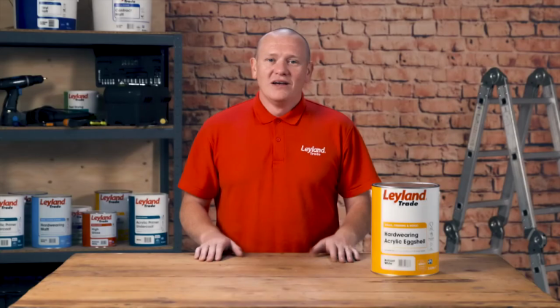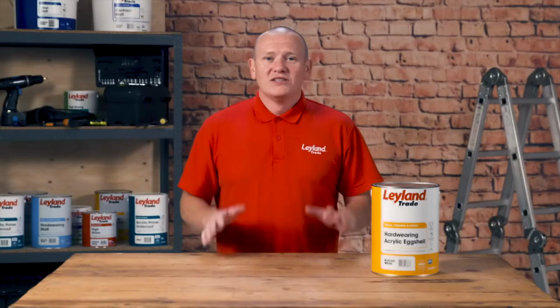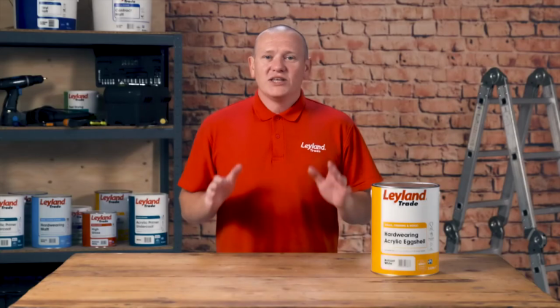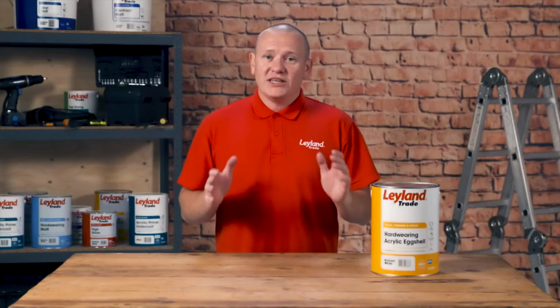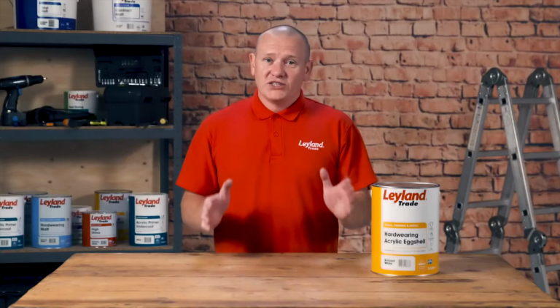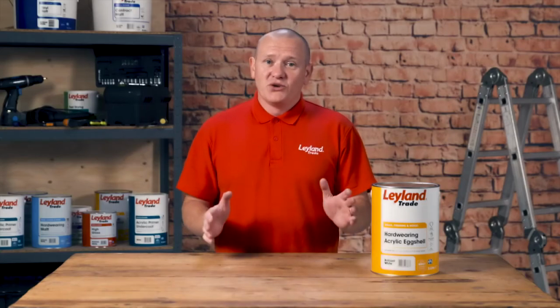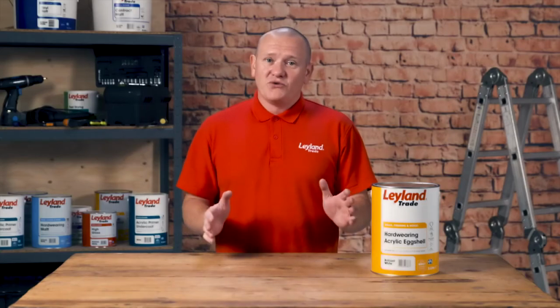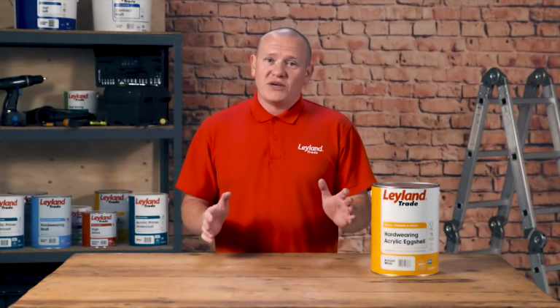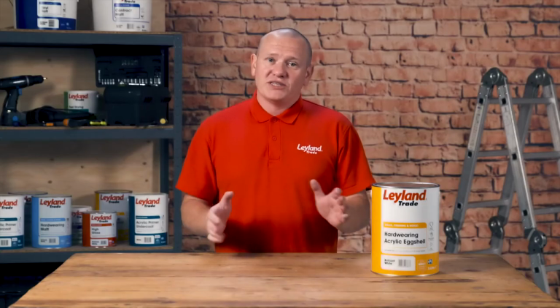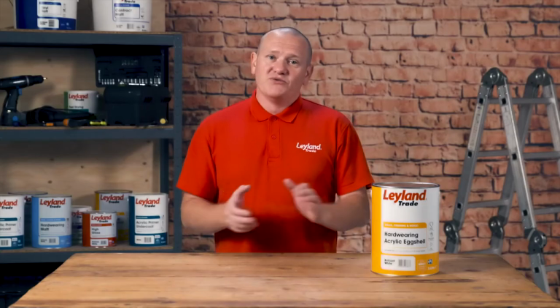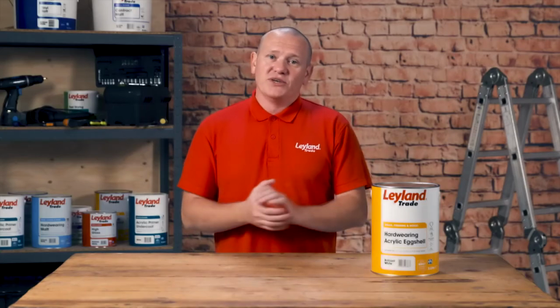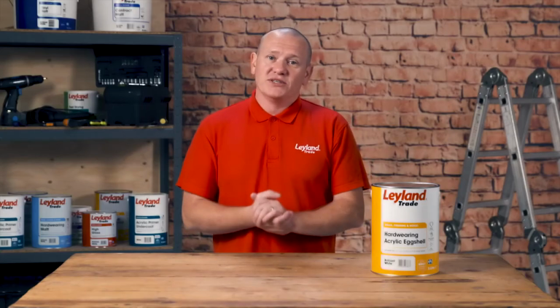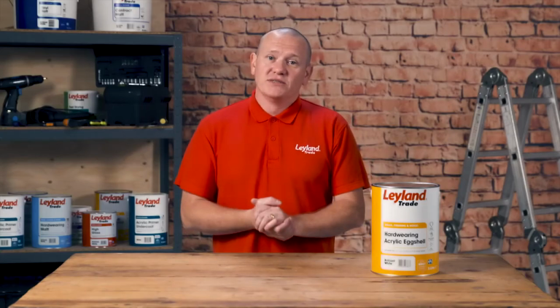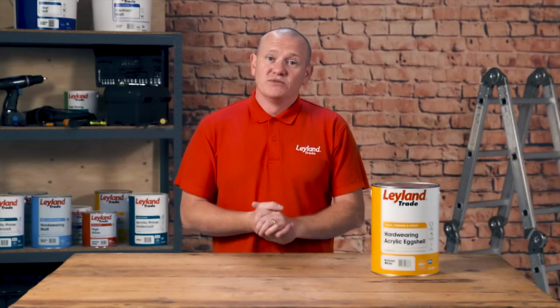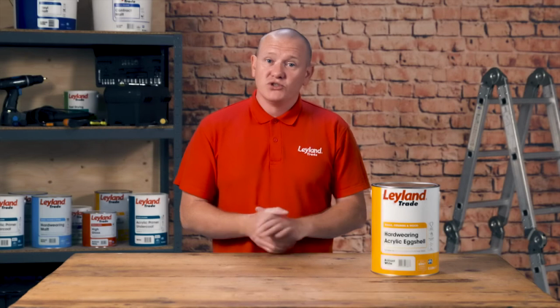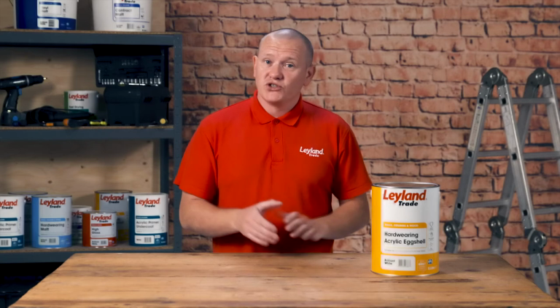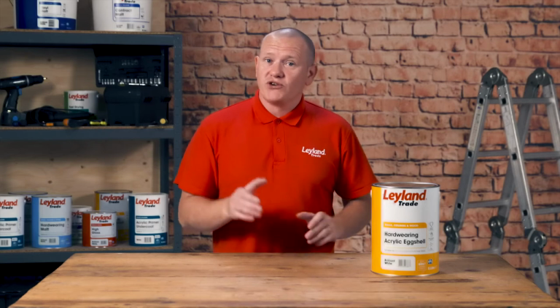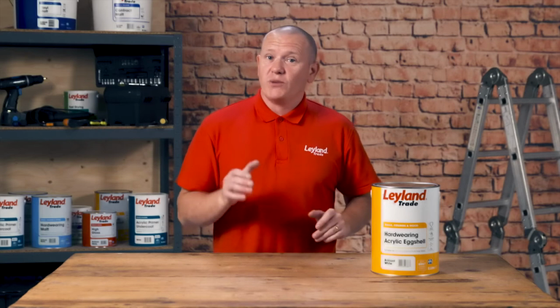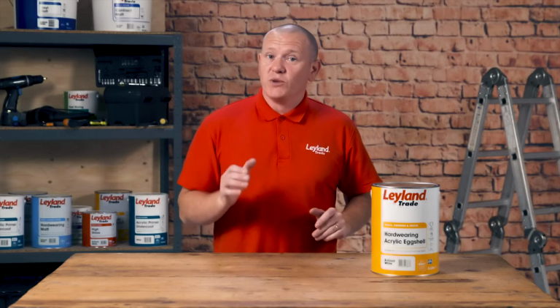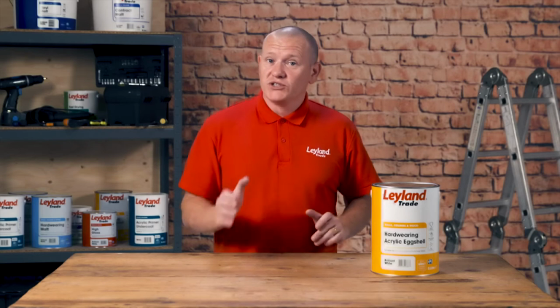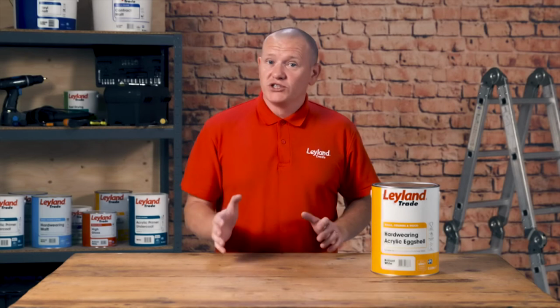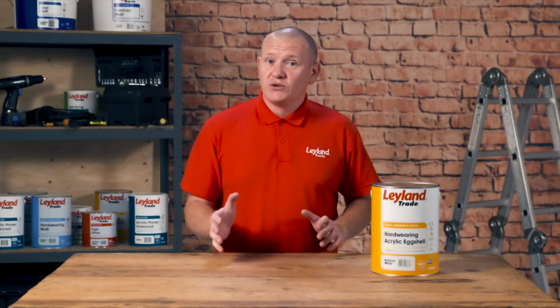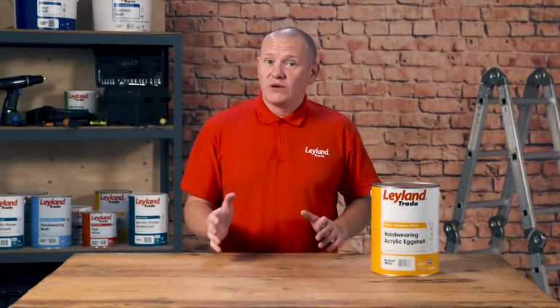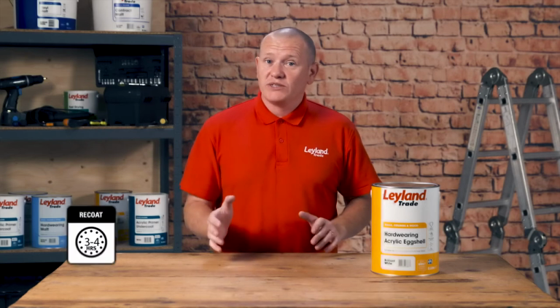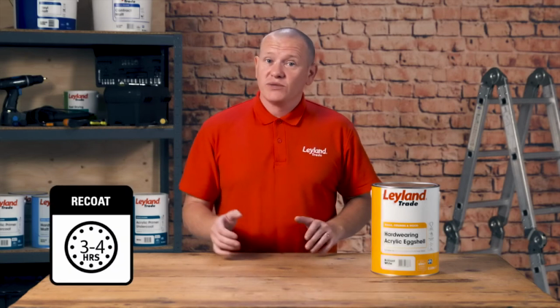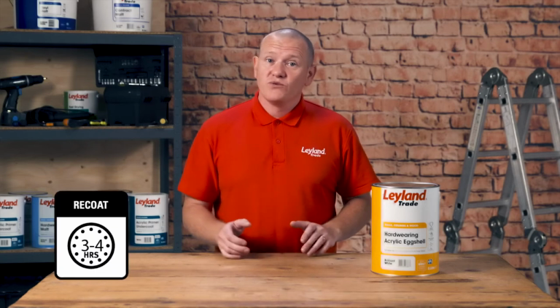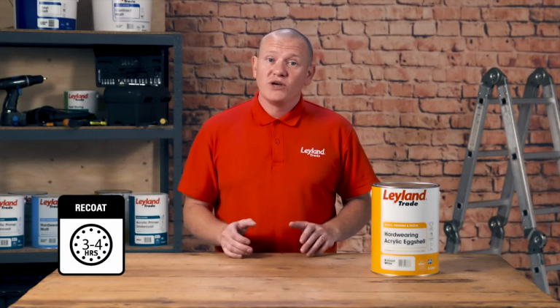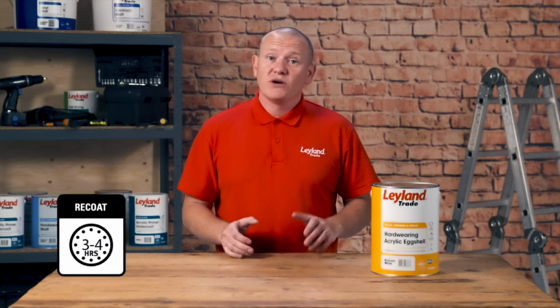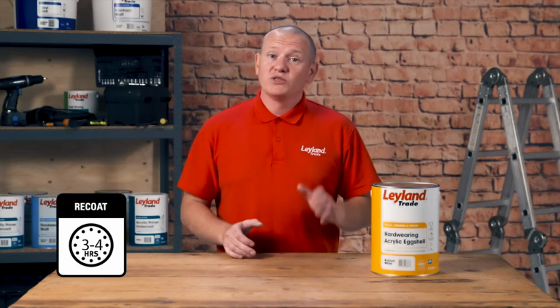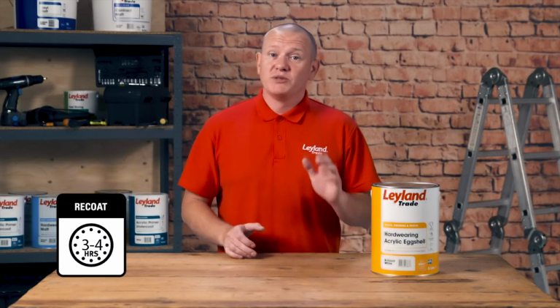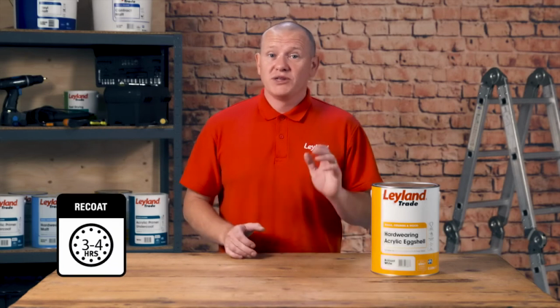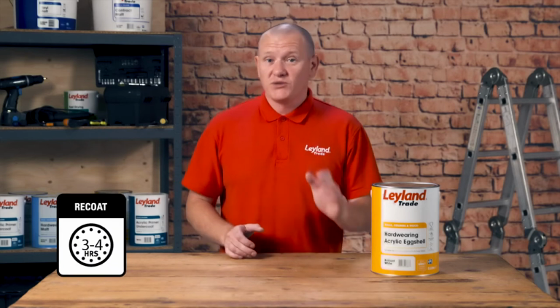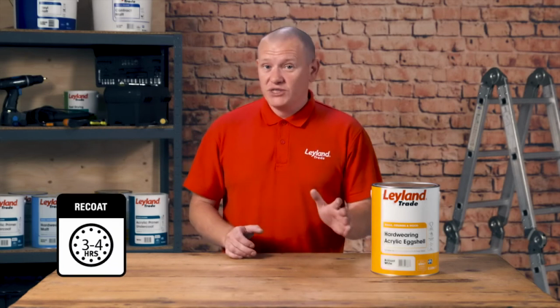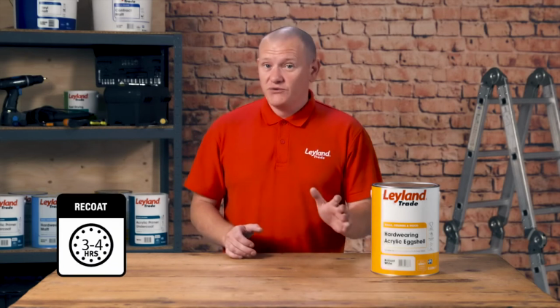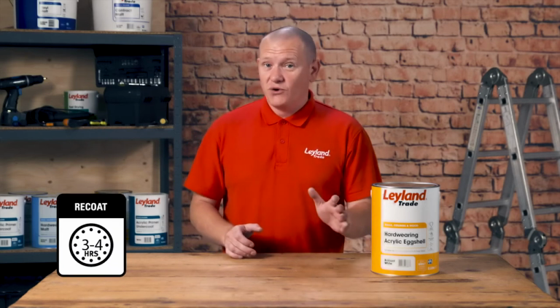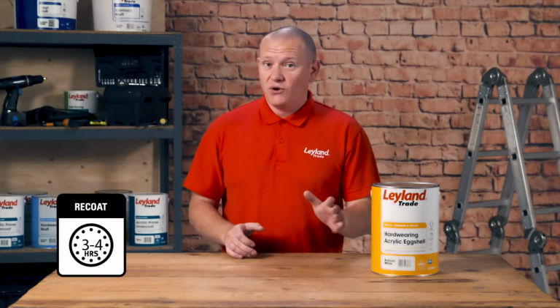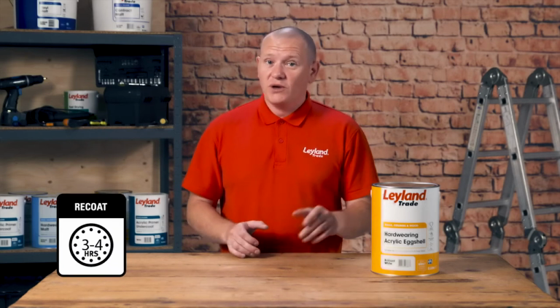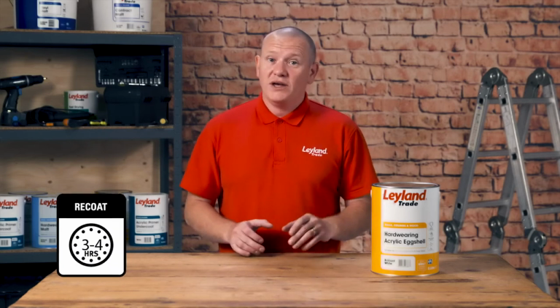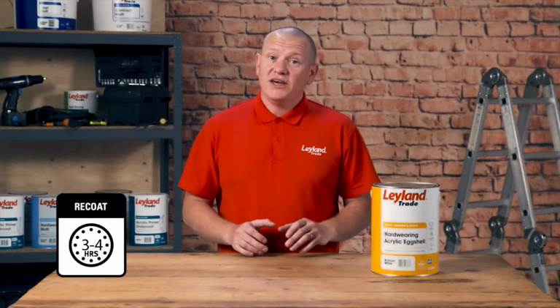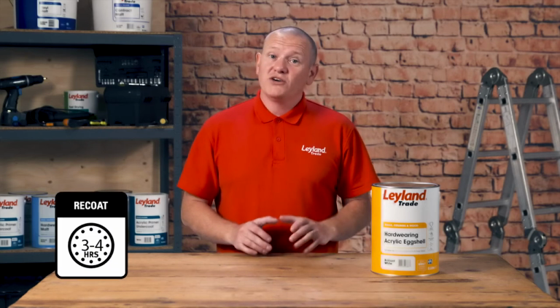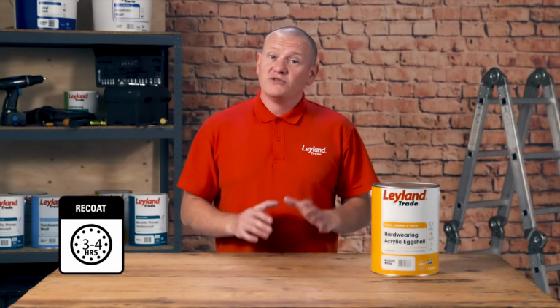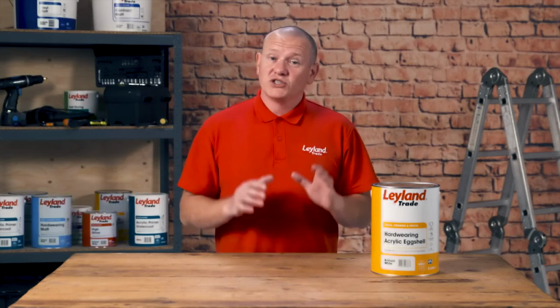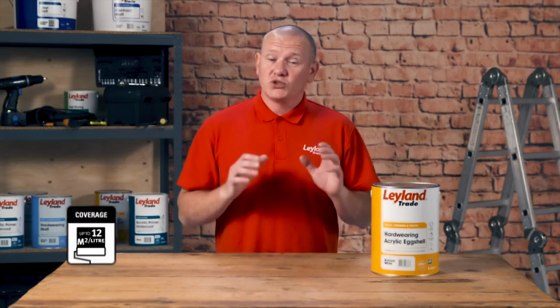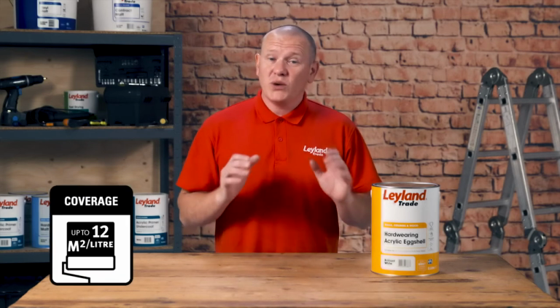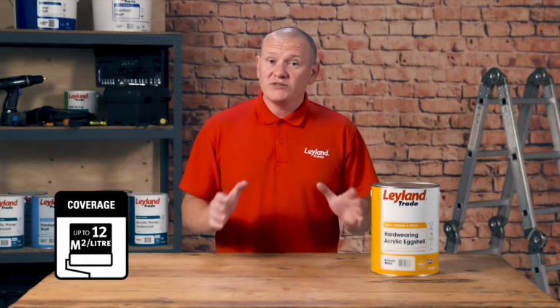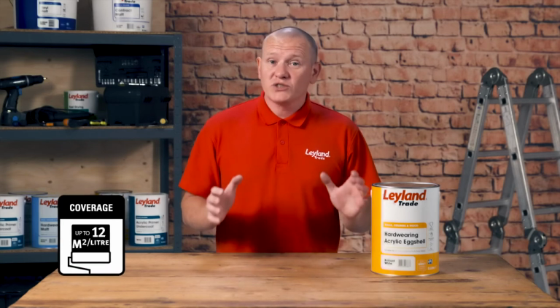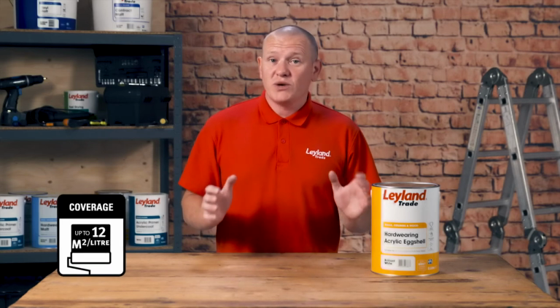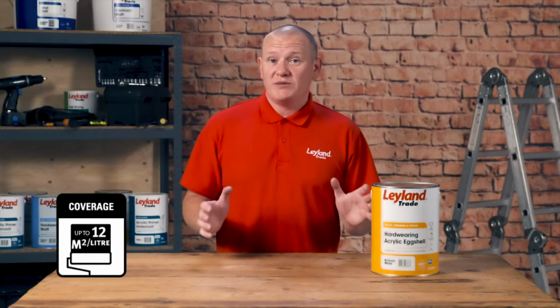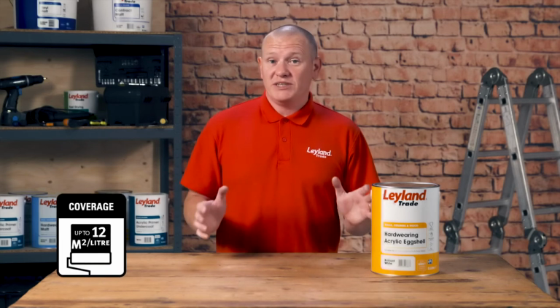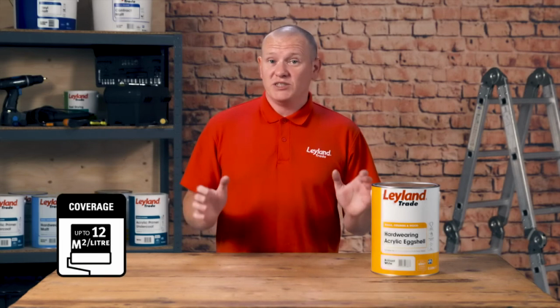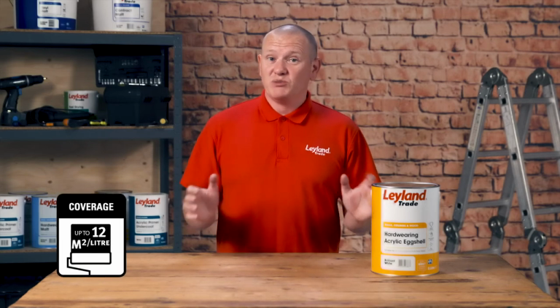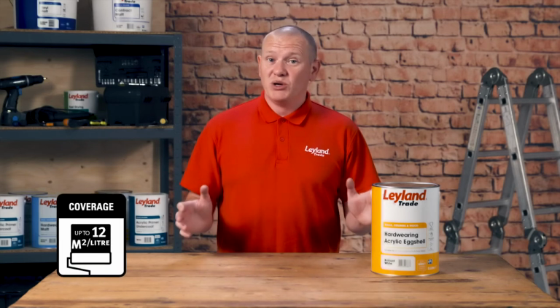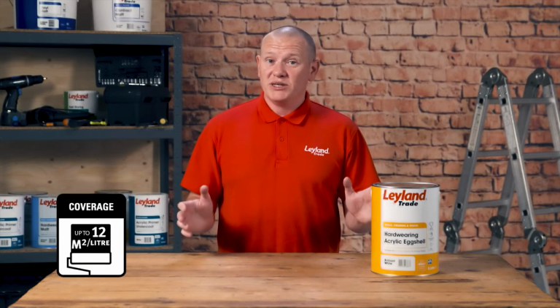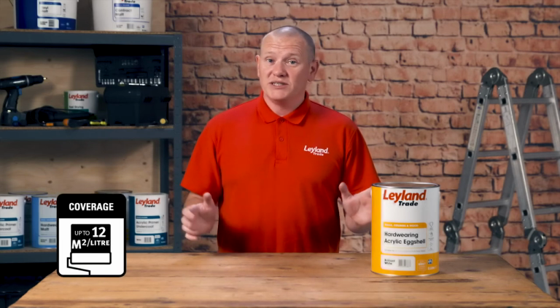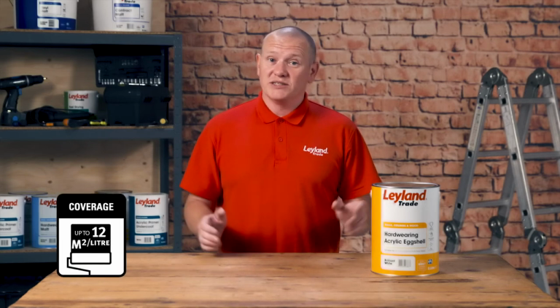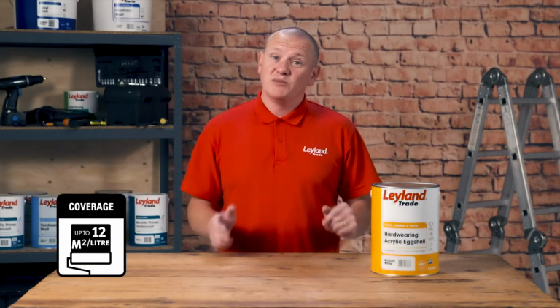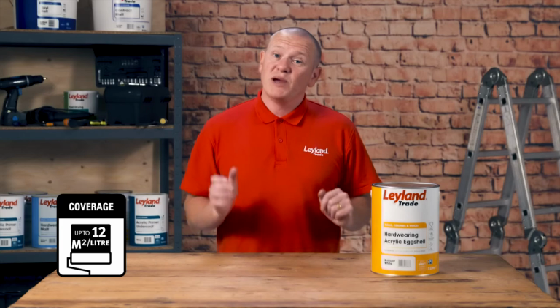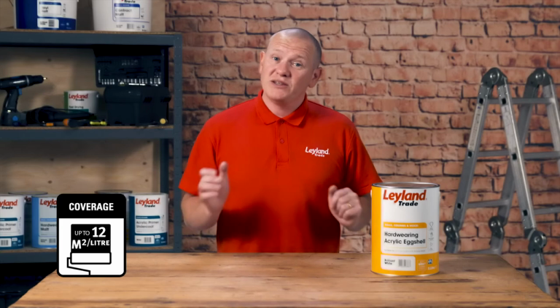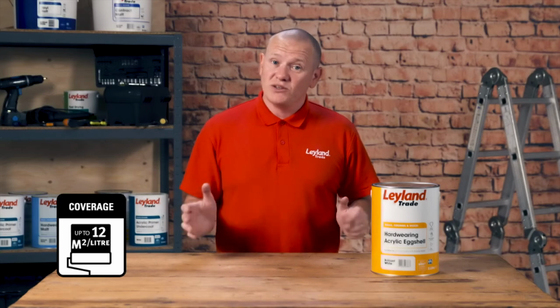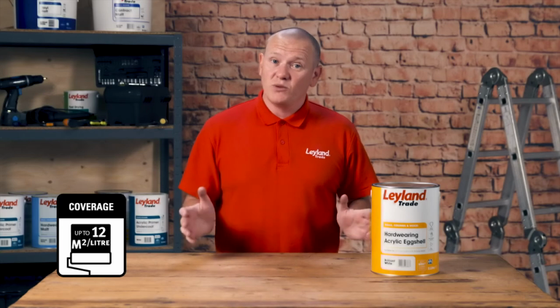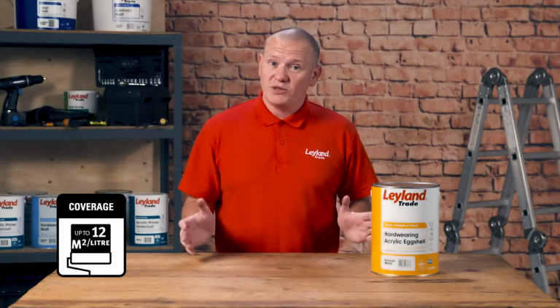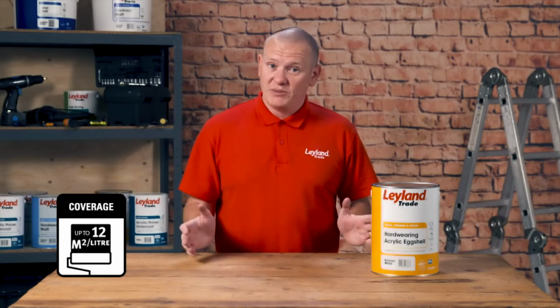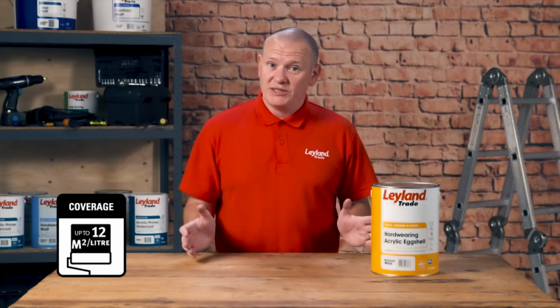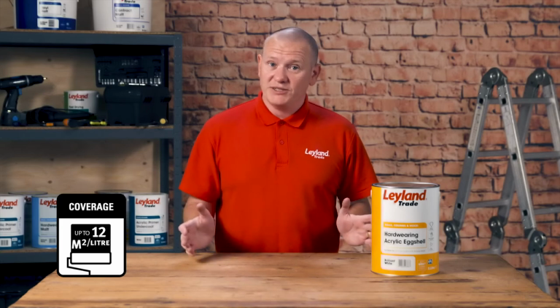So let's talk facts and figures. Touch dry in one to two hours, re-coatable in three to four. It covers 12 square metres per litre, depending on what you're painting.